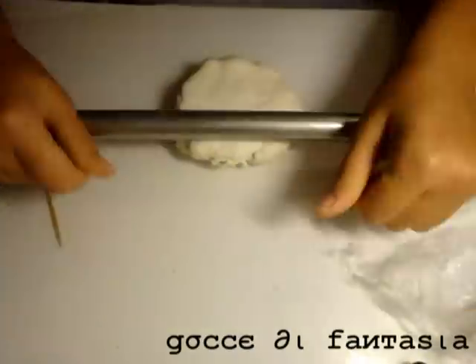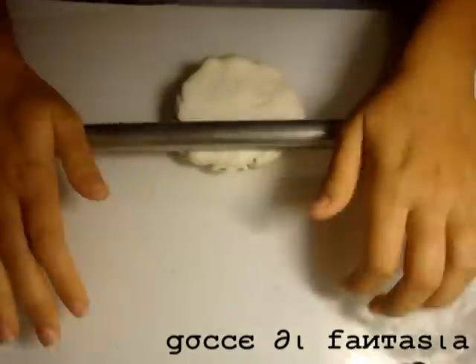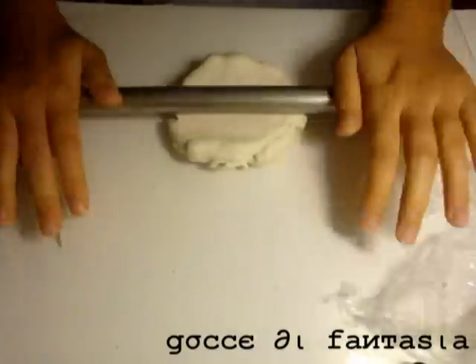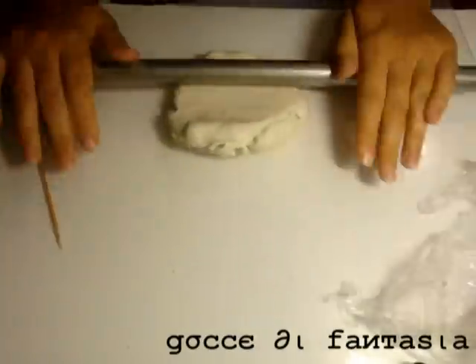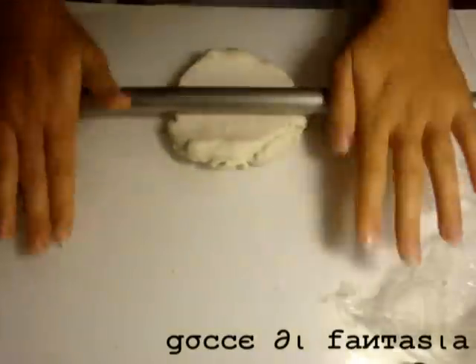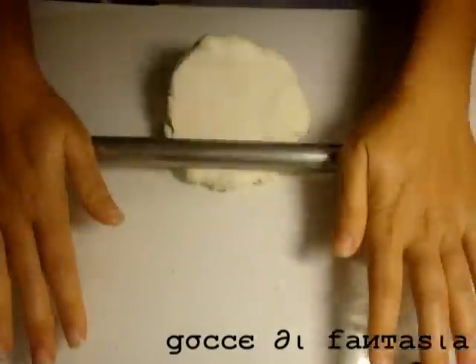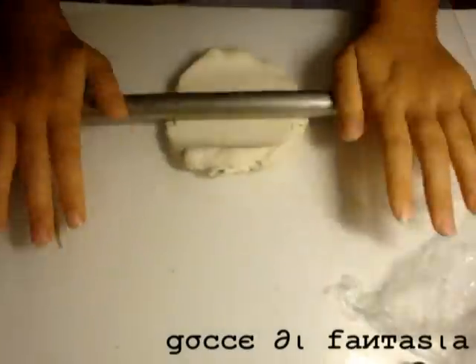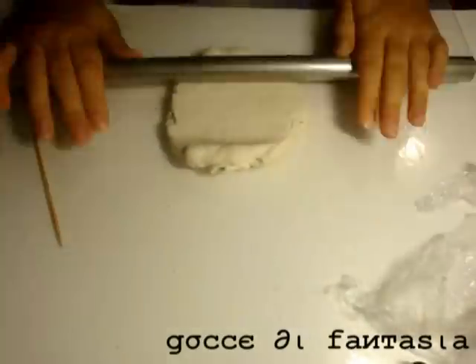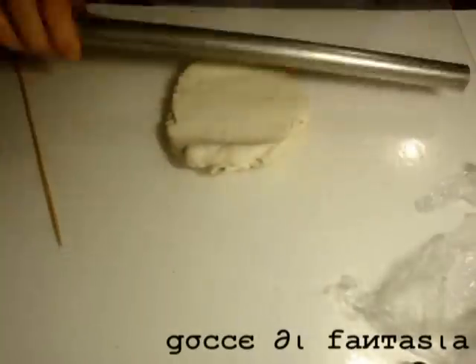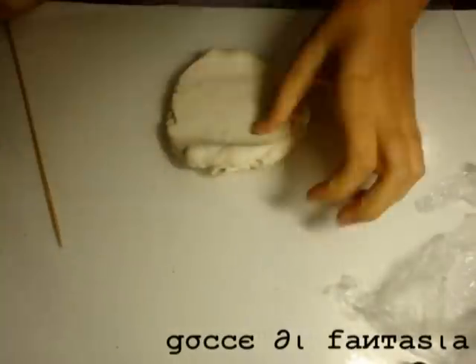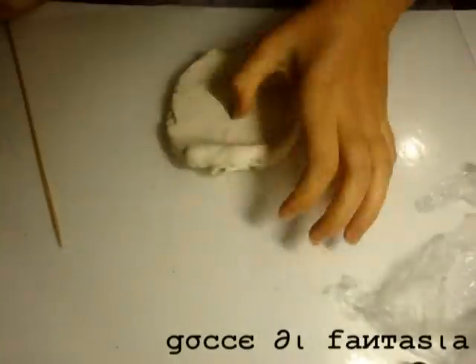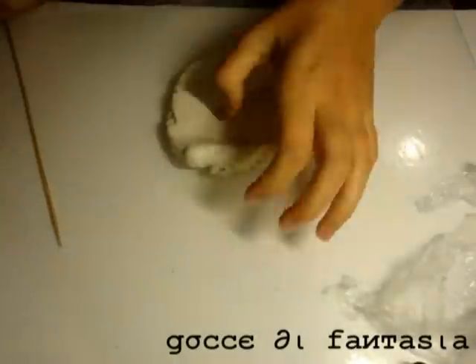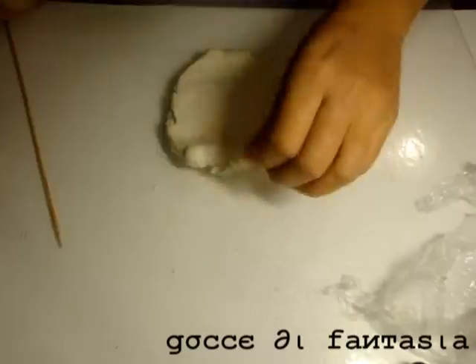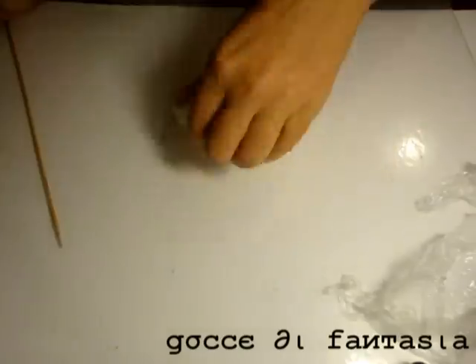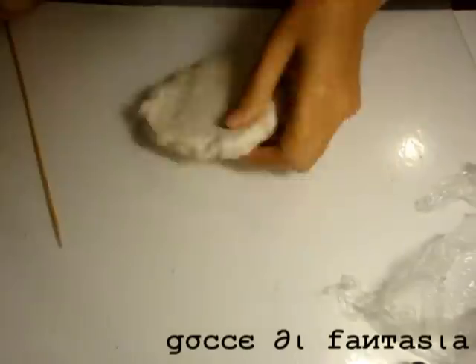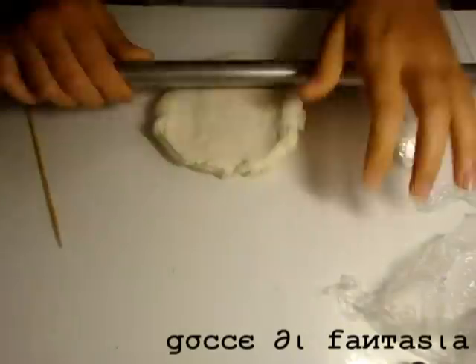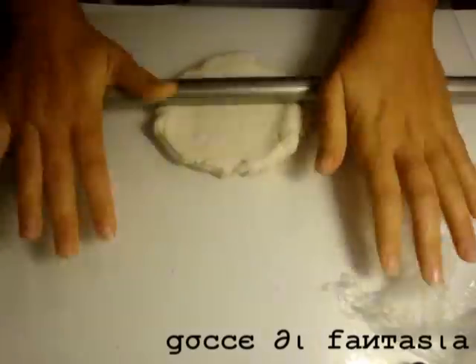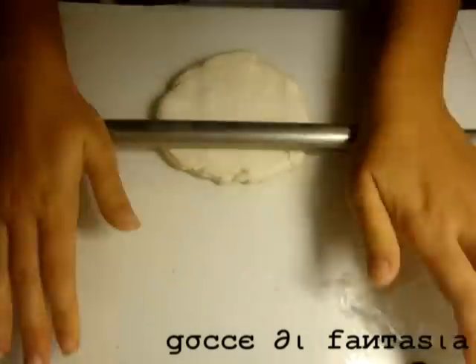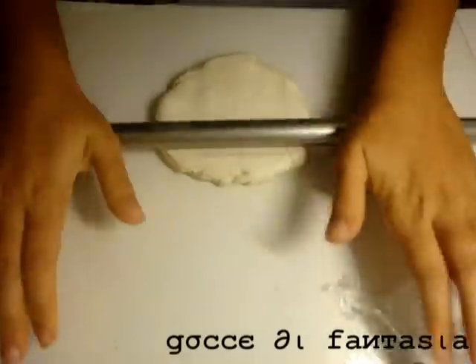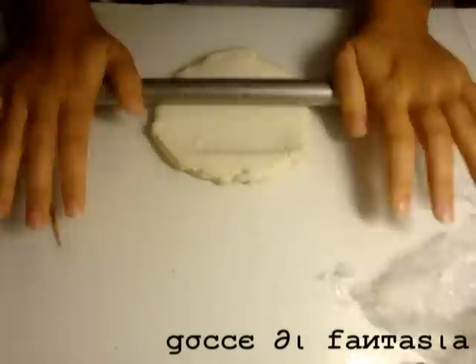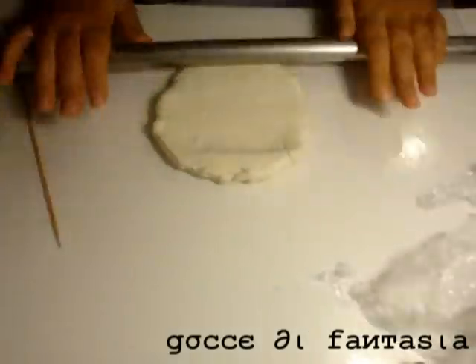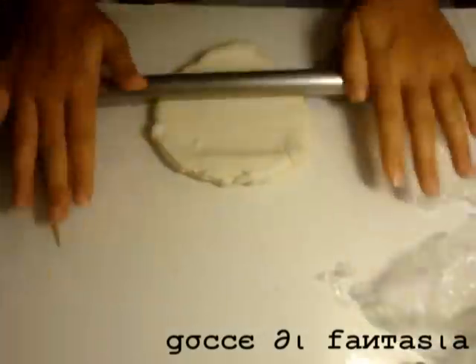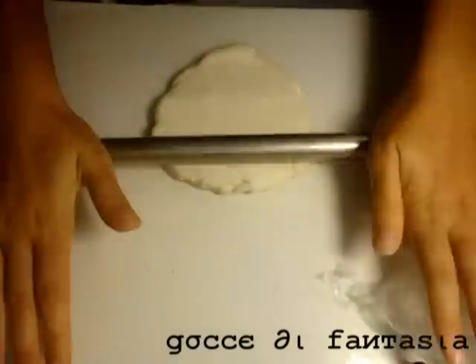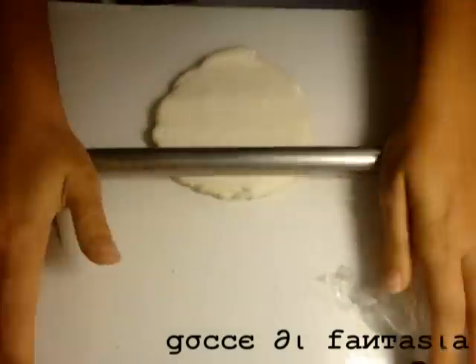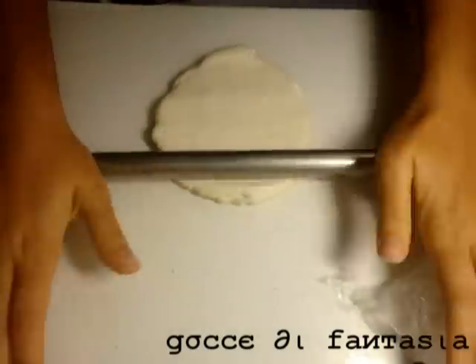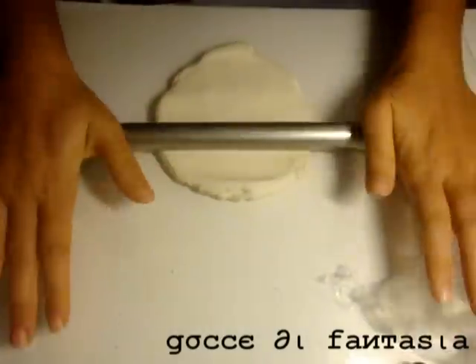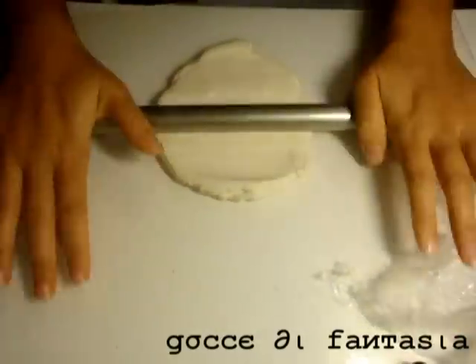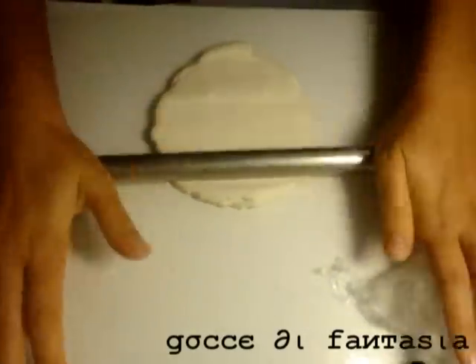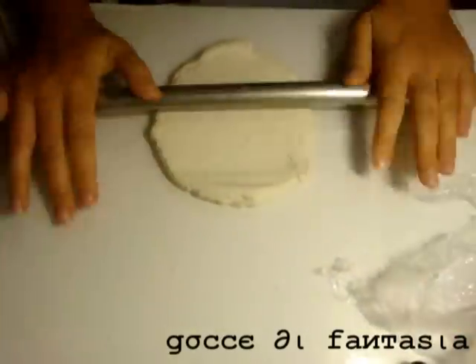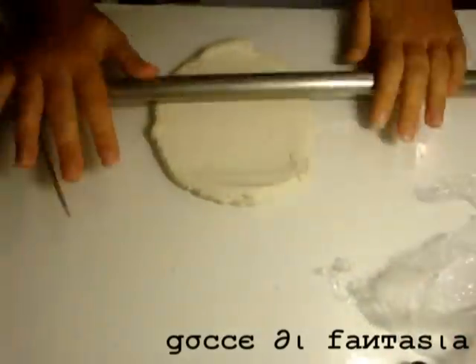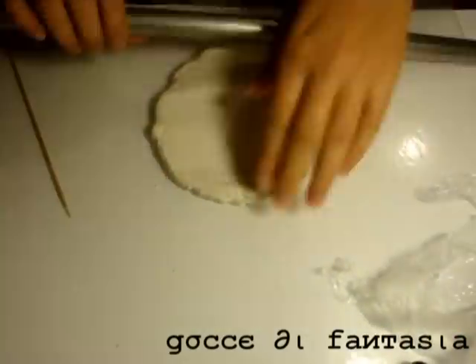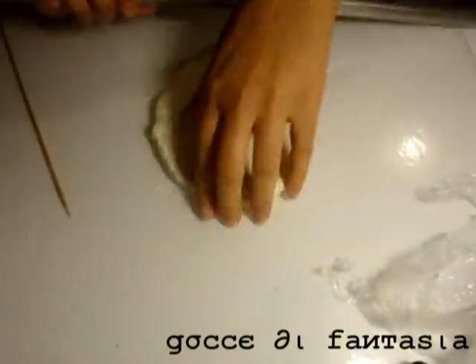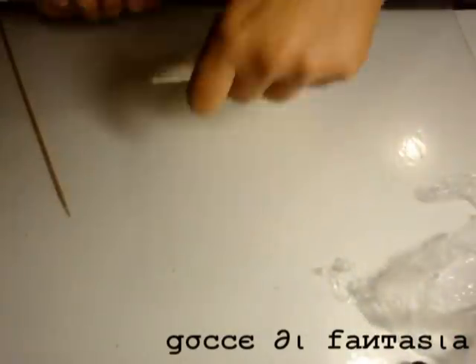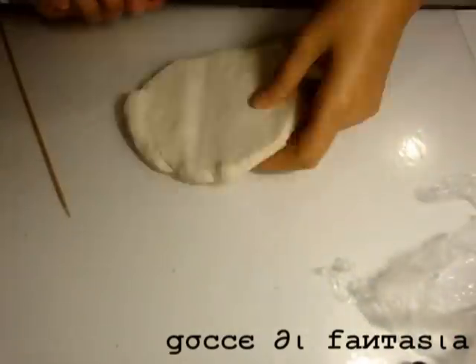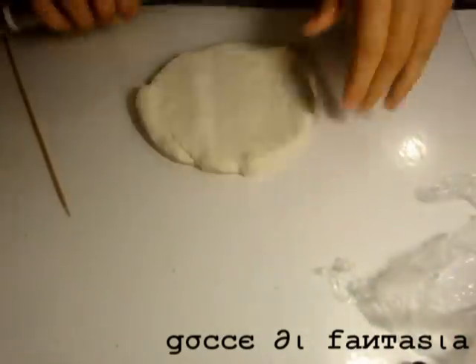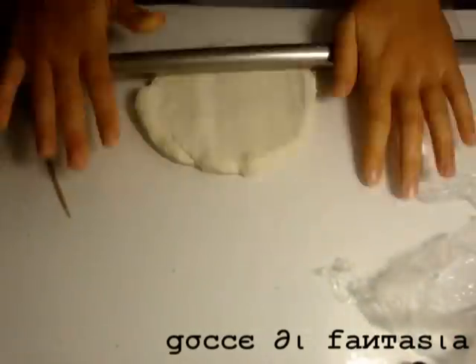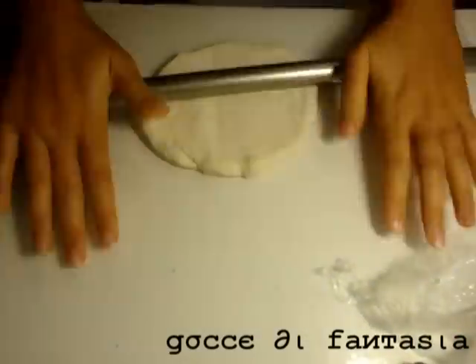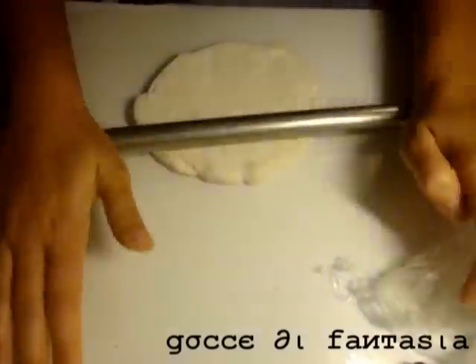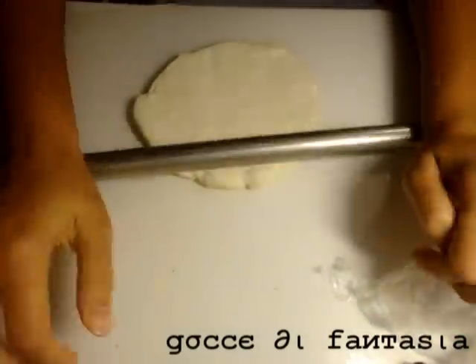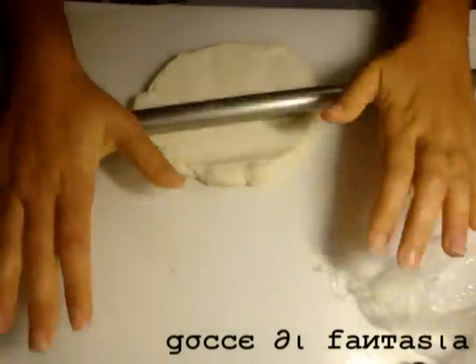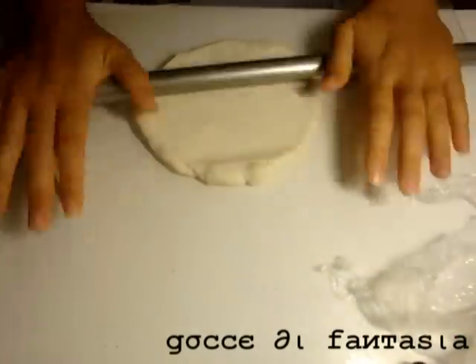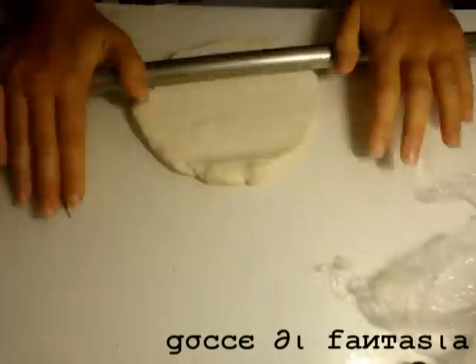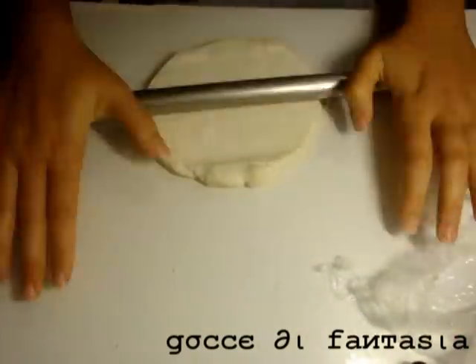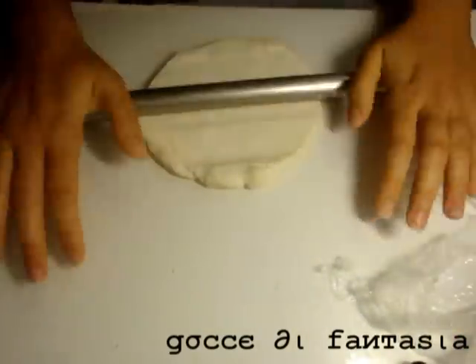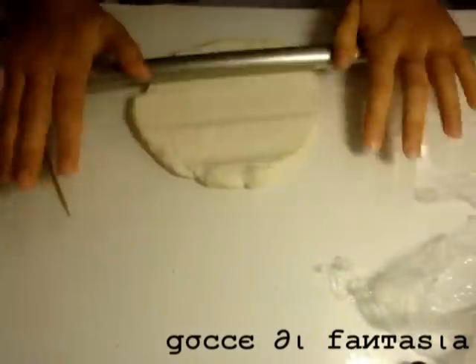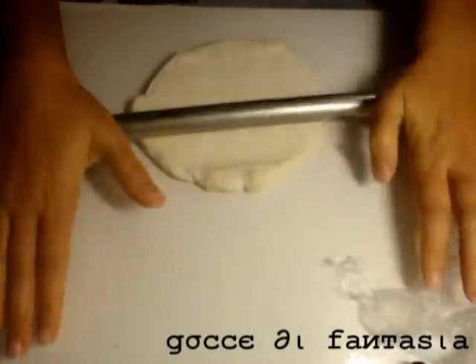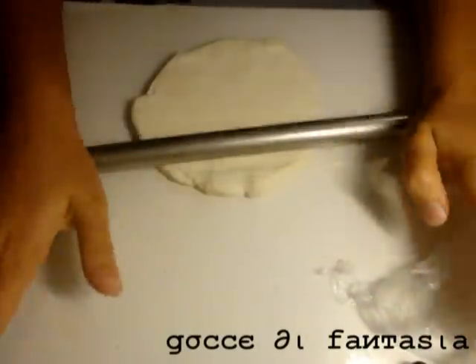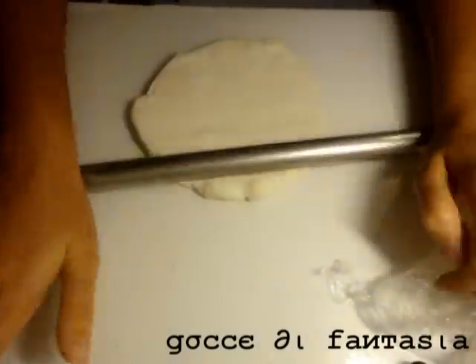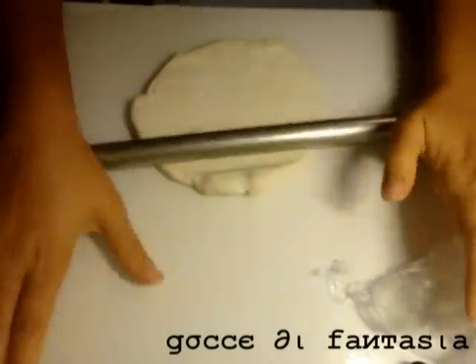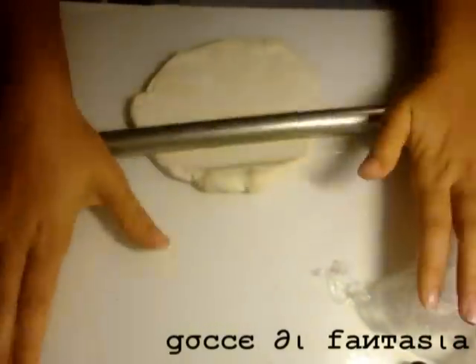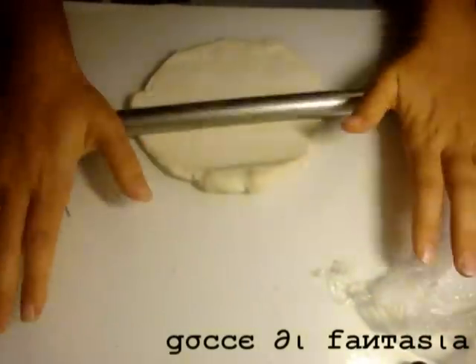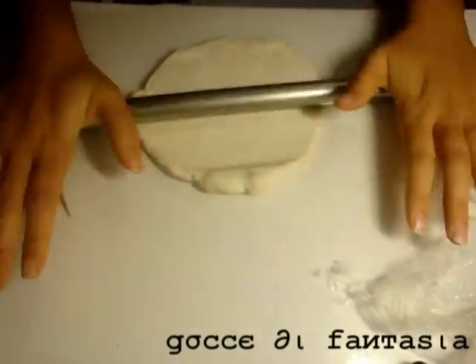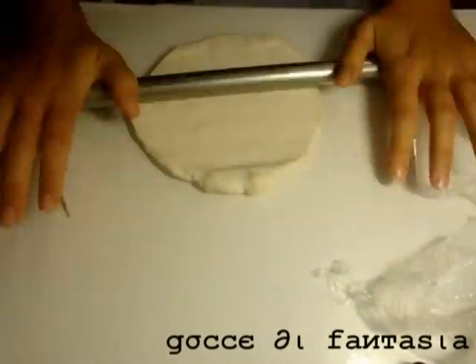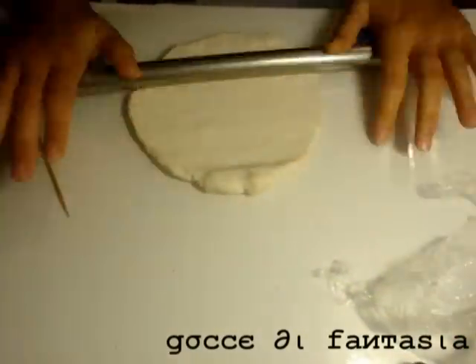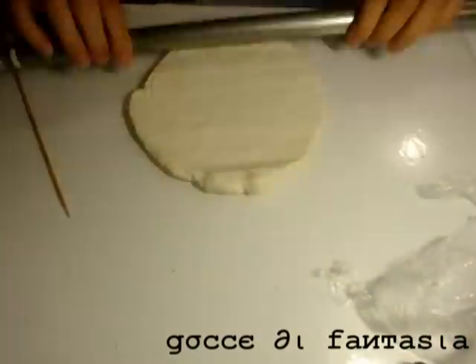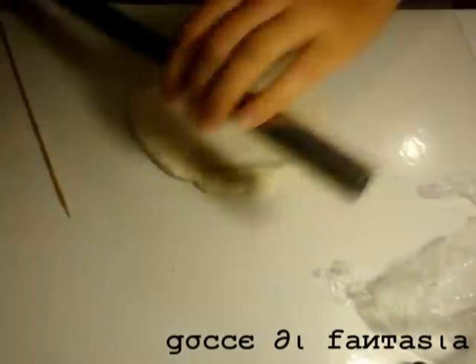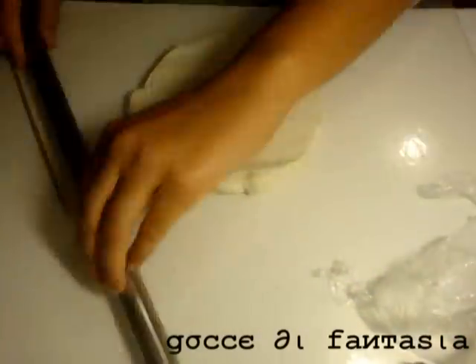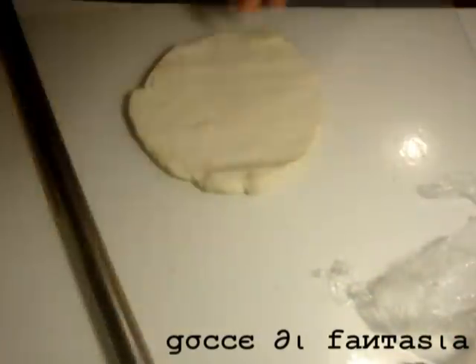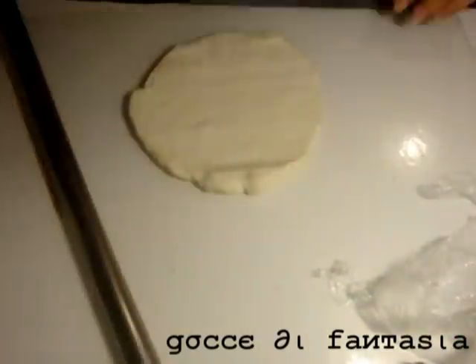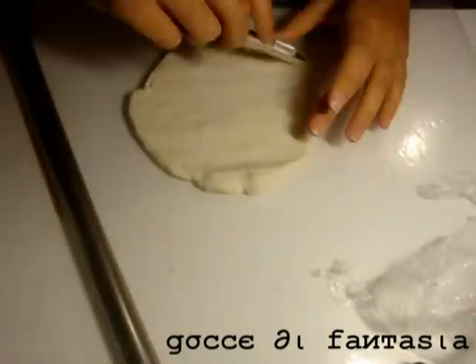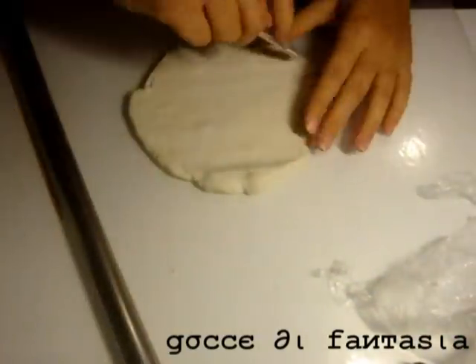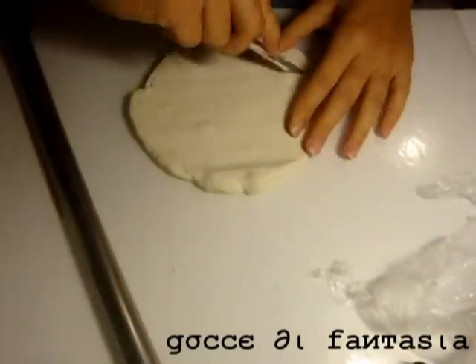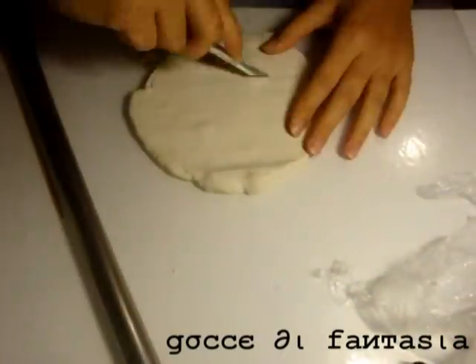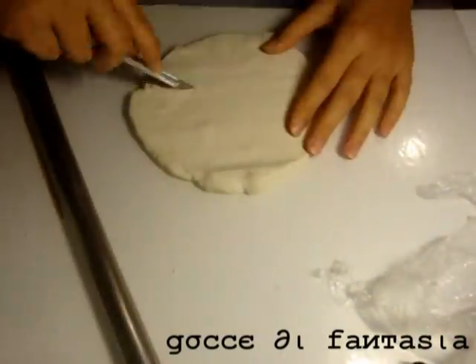E adesso passiamo al cappello. Stendo una sfoglia per creare la base.